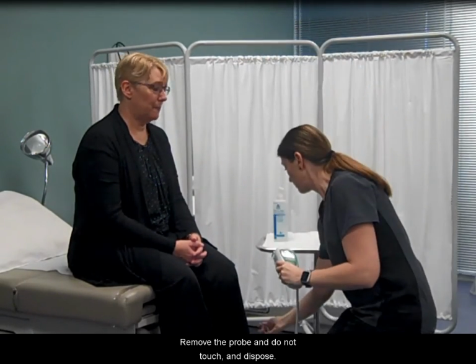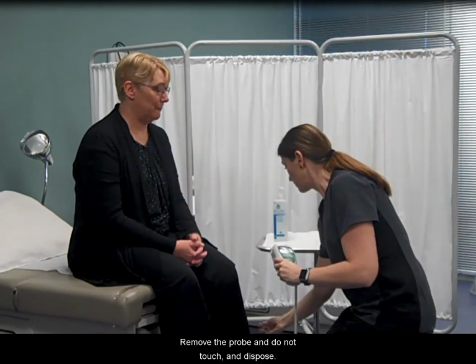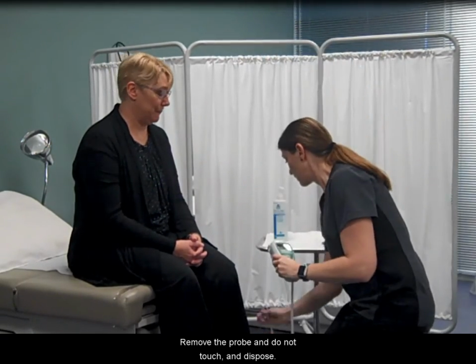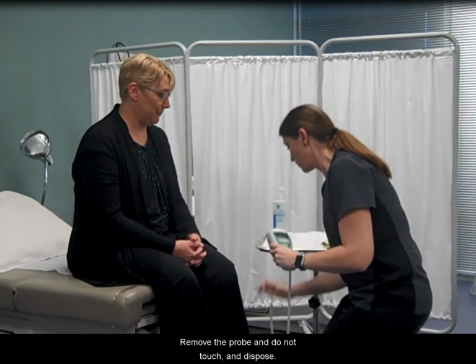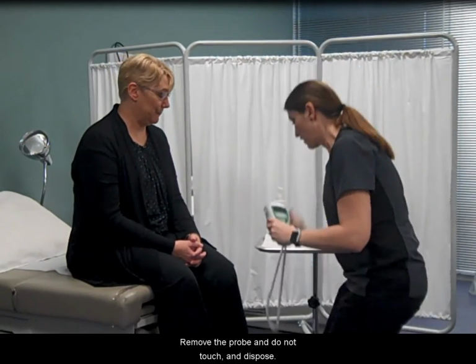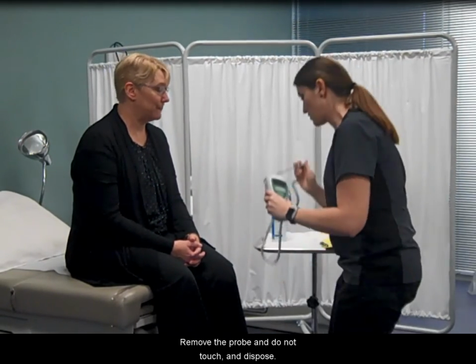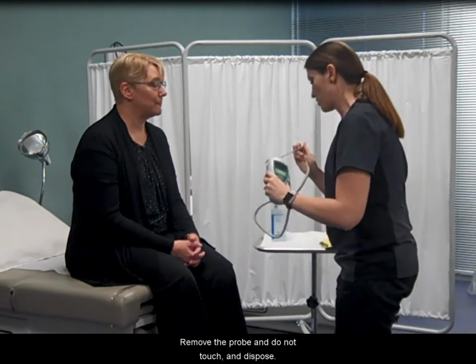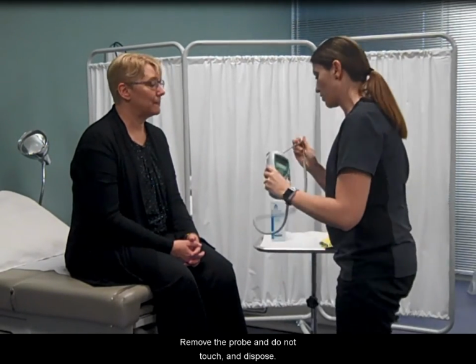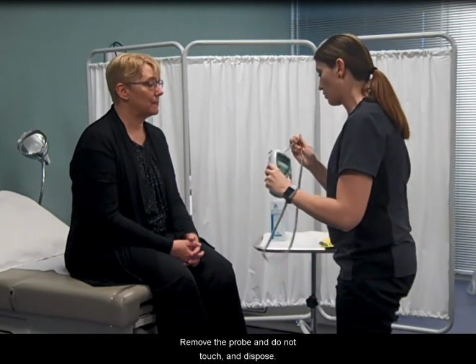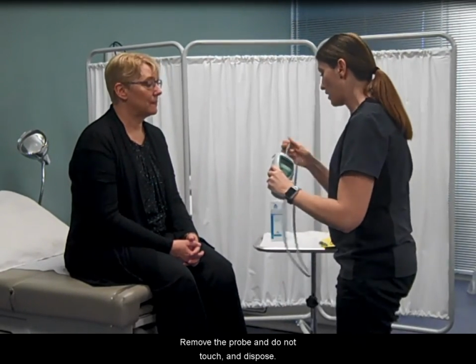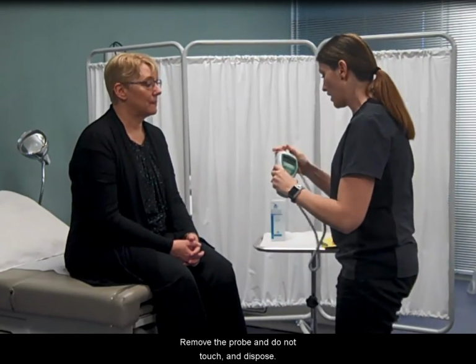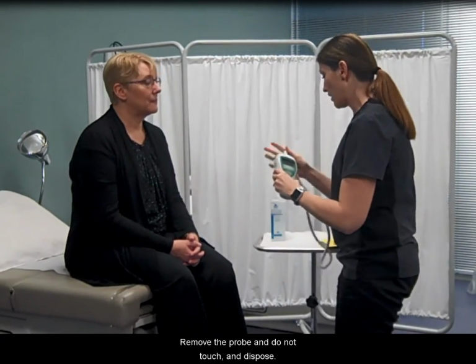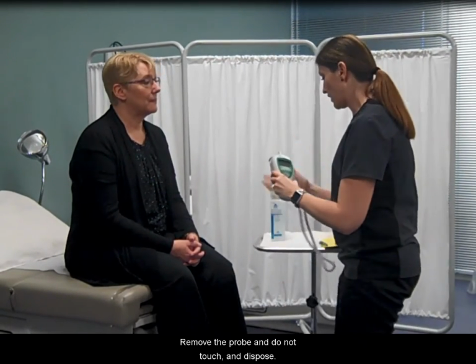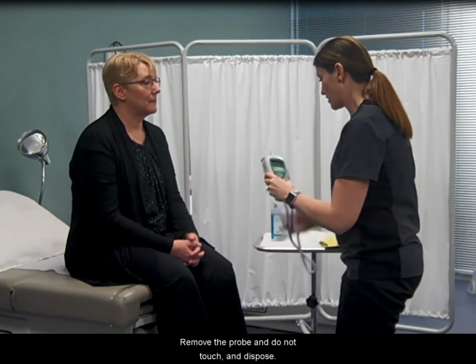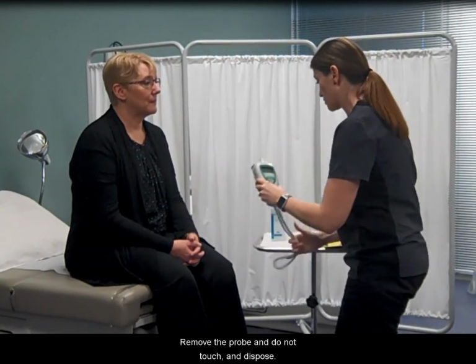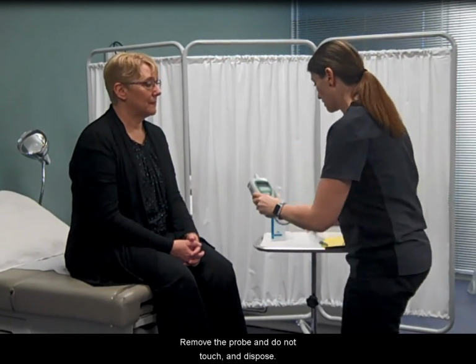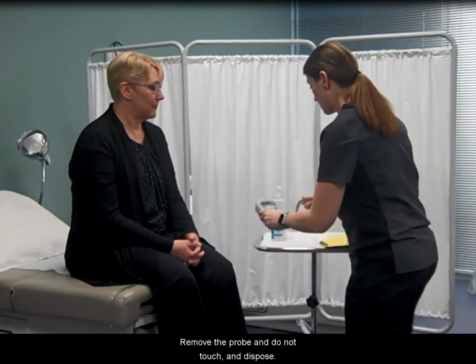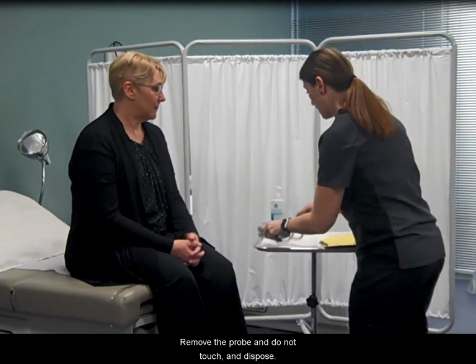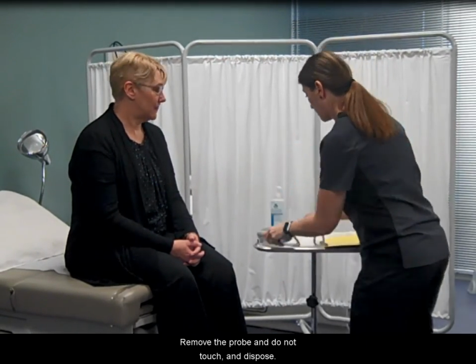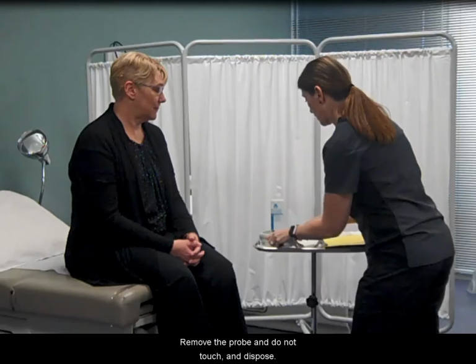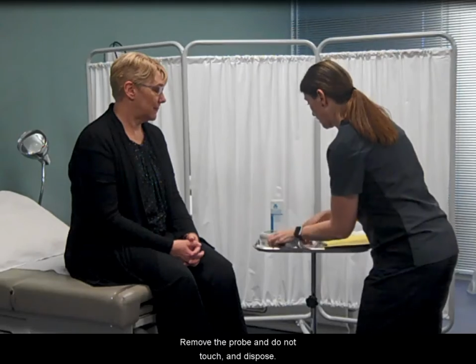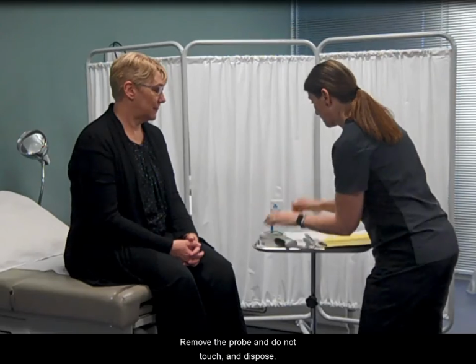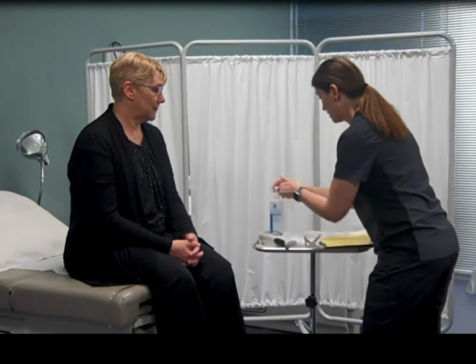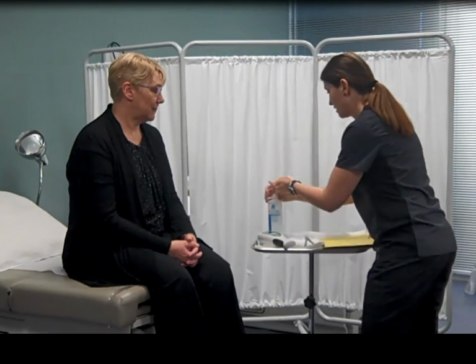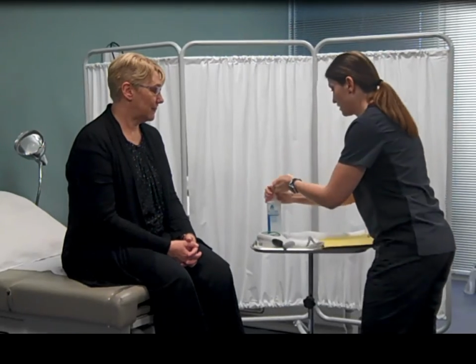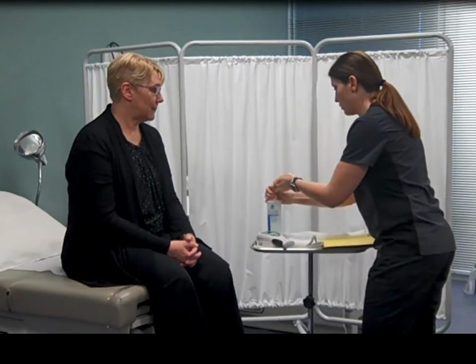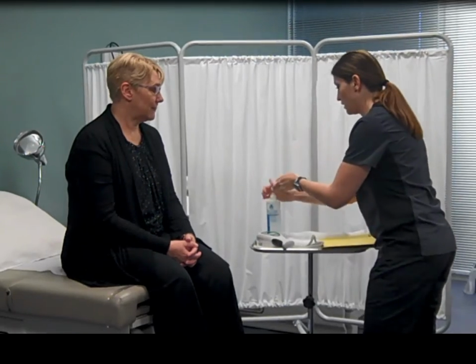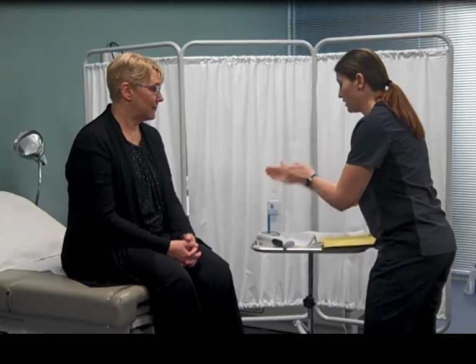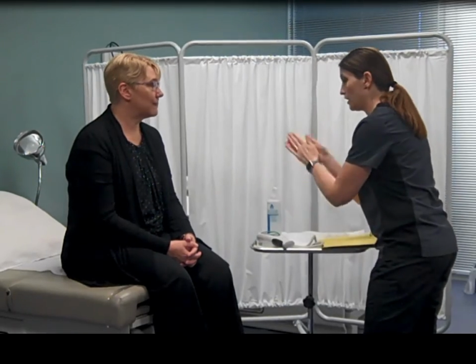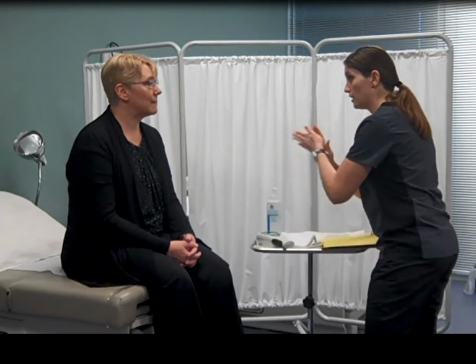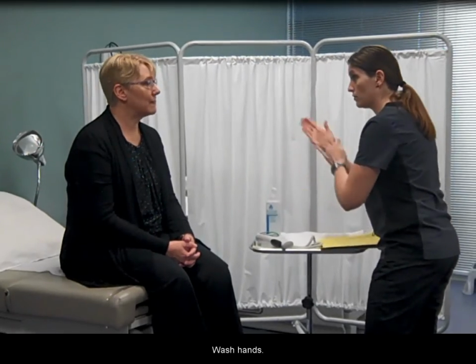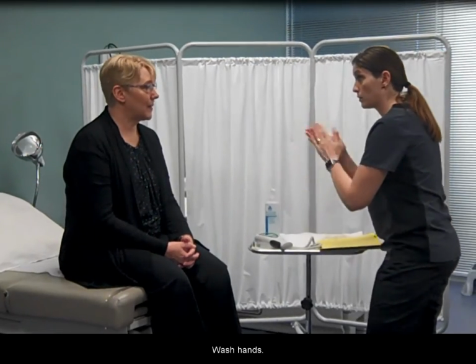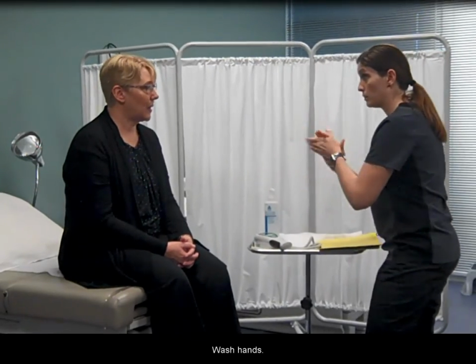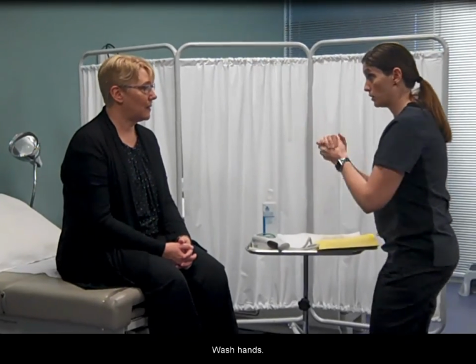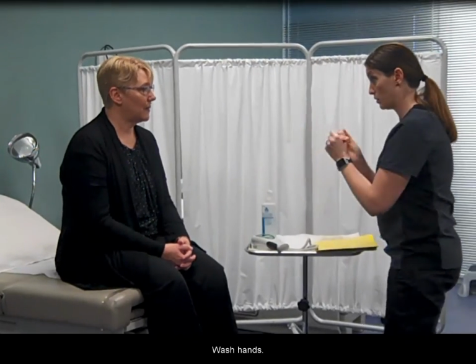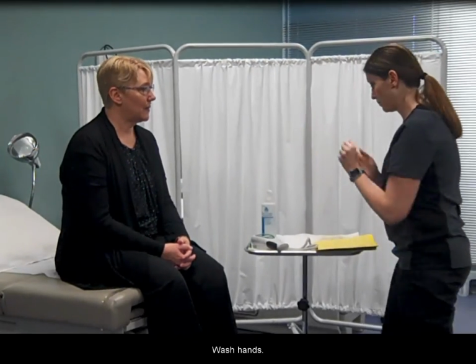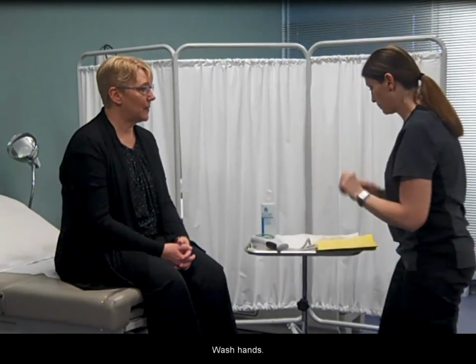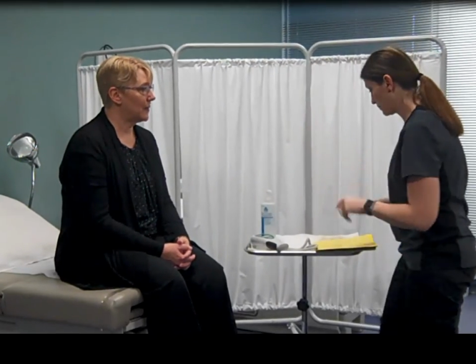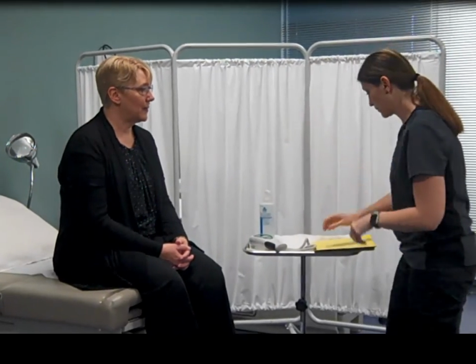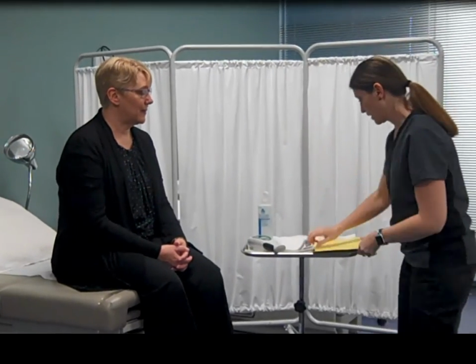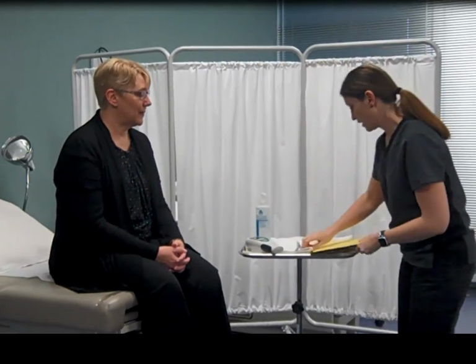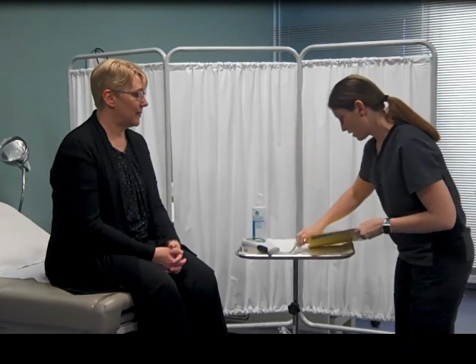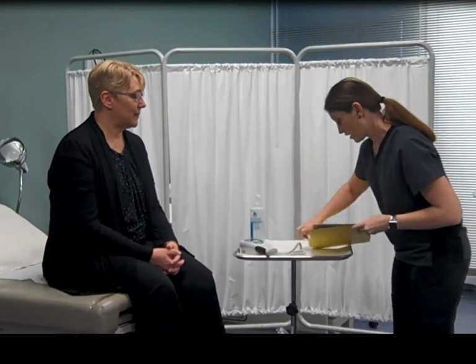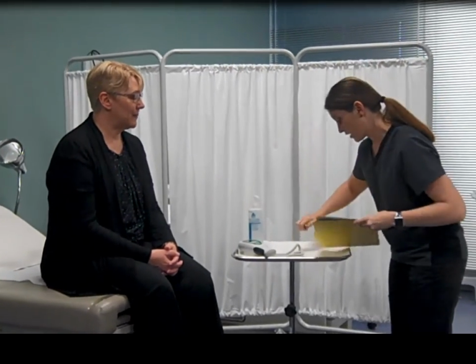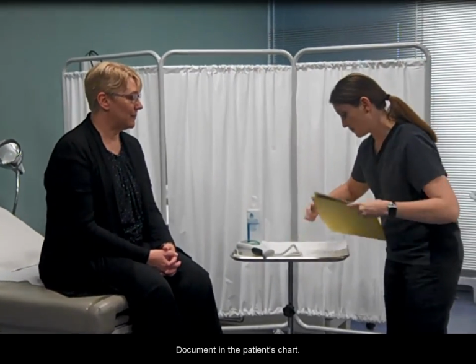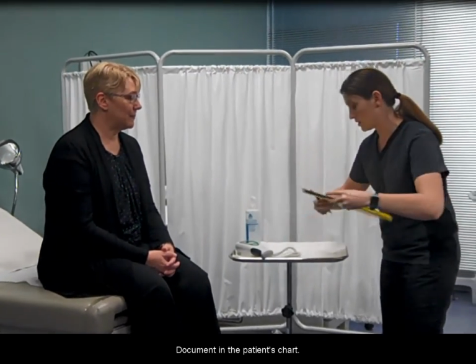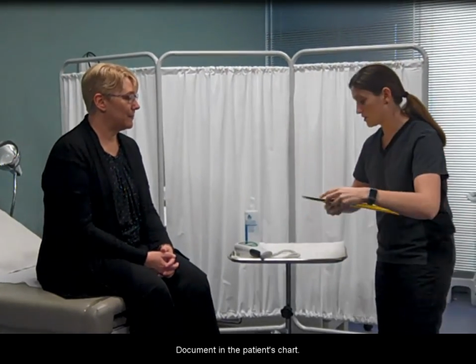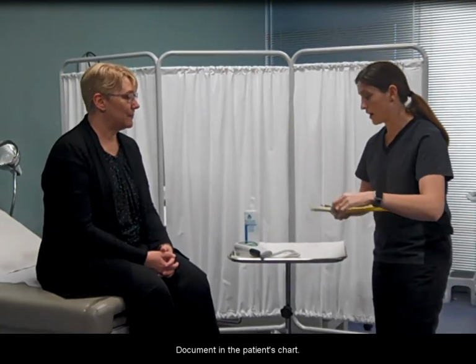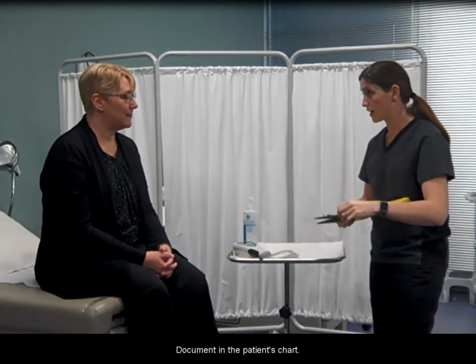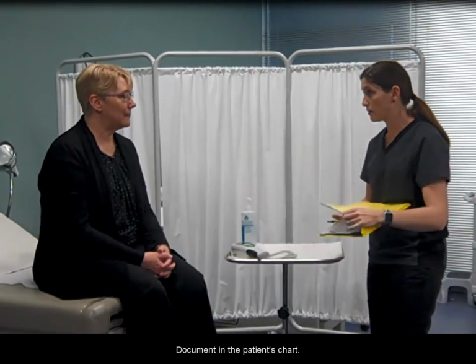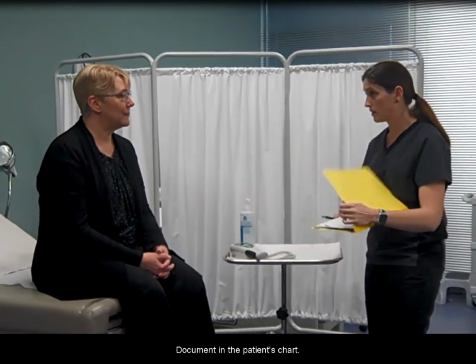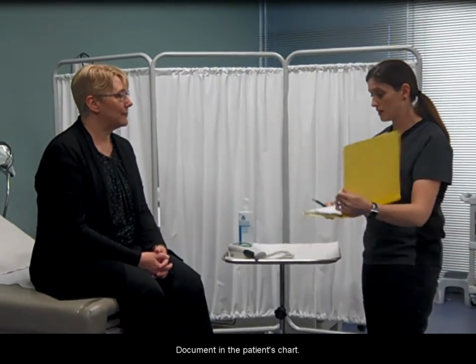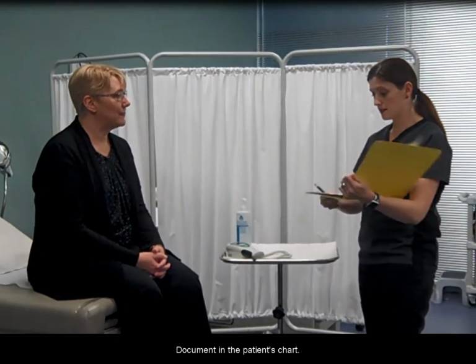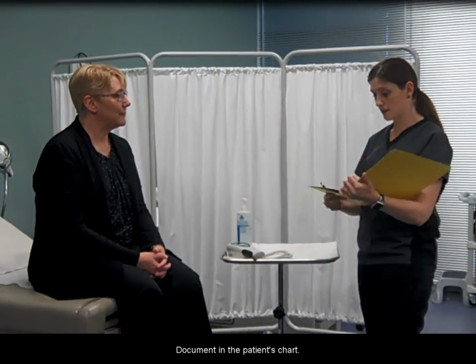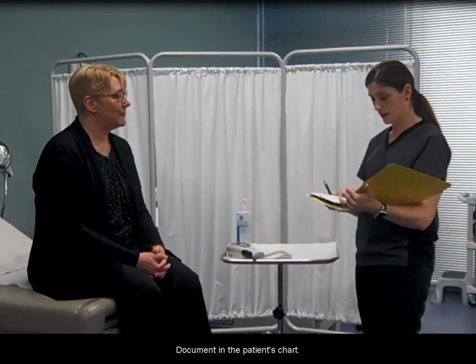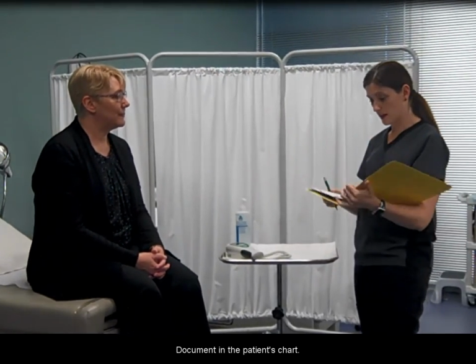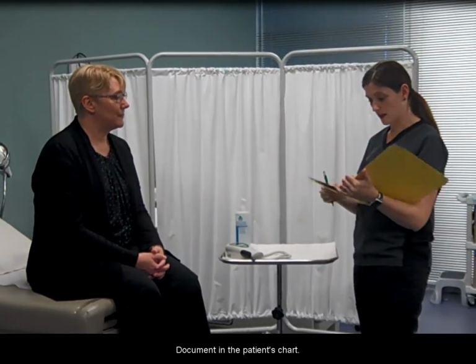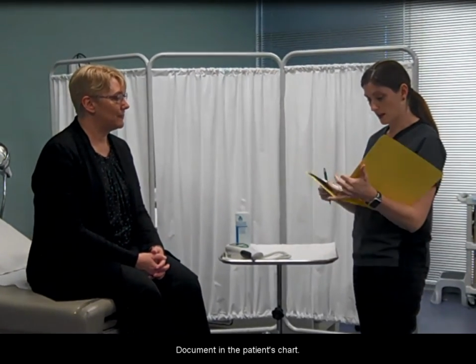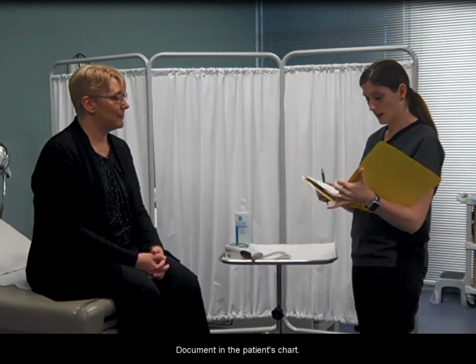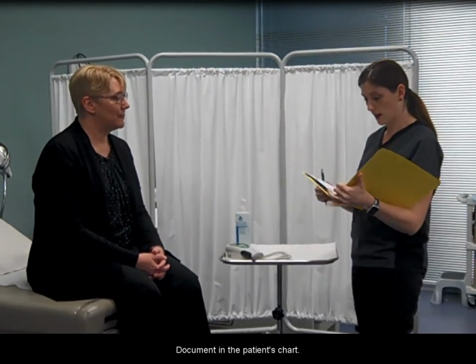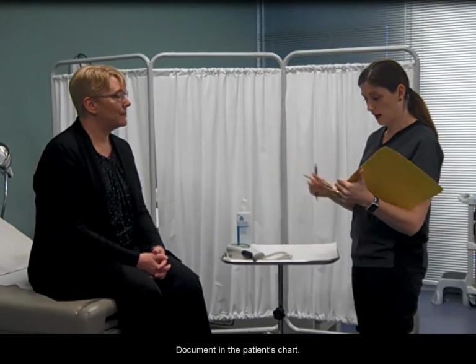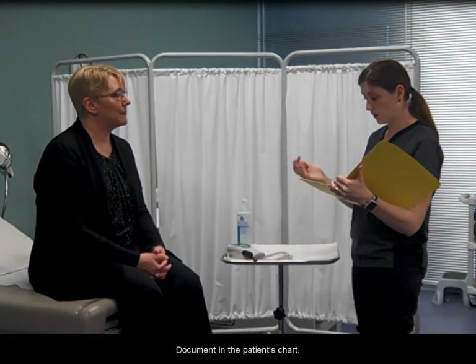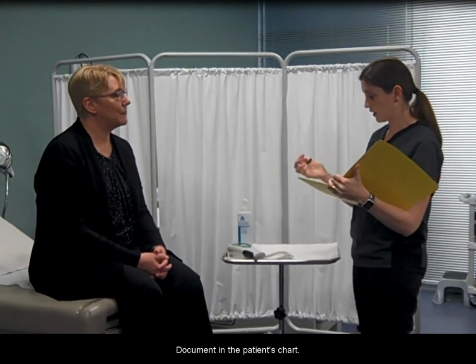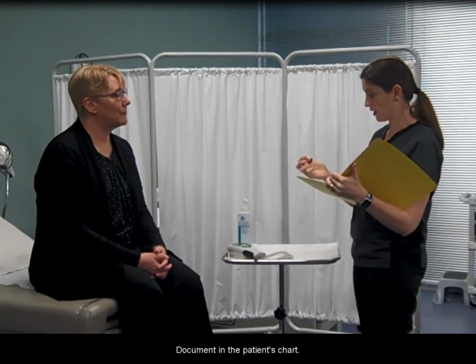Remove the probe, do not touch it, and dispose of the cover. Wash hands. Document in the patient's chart.